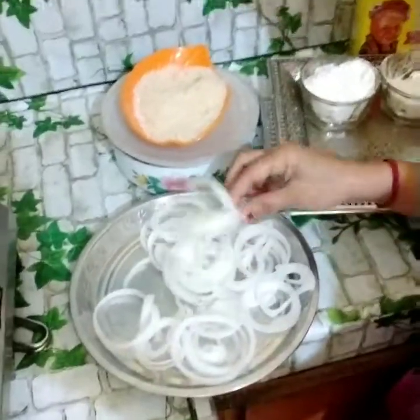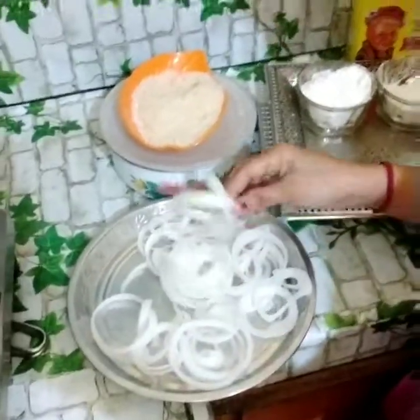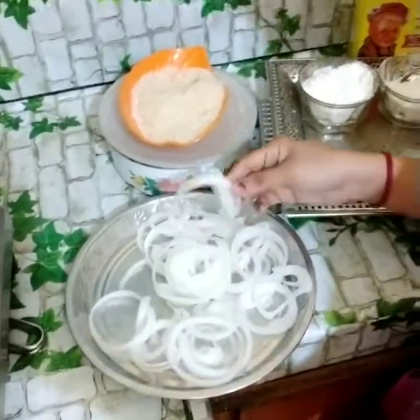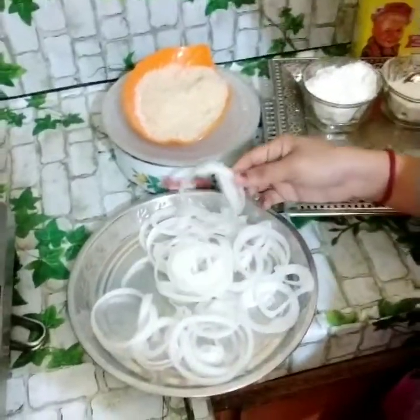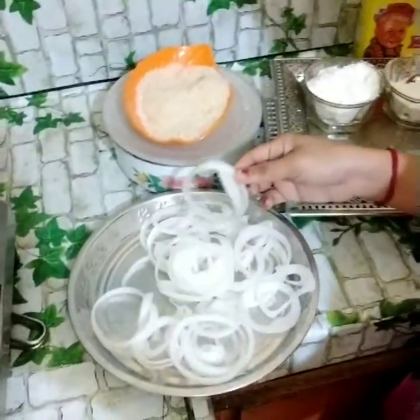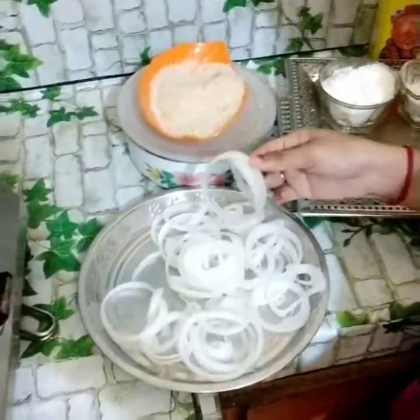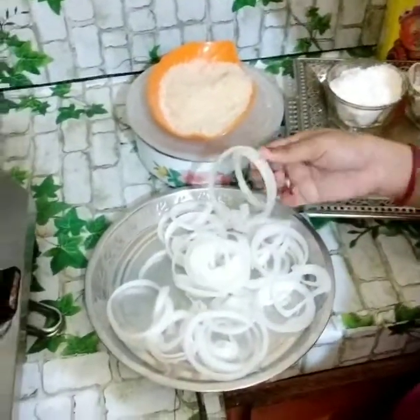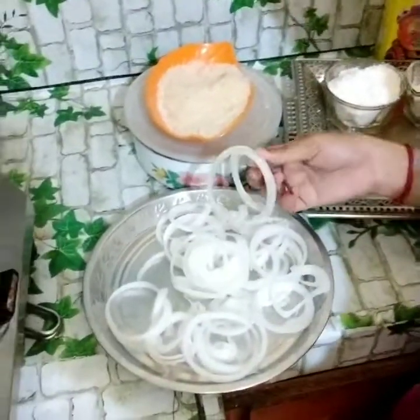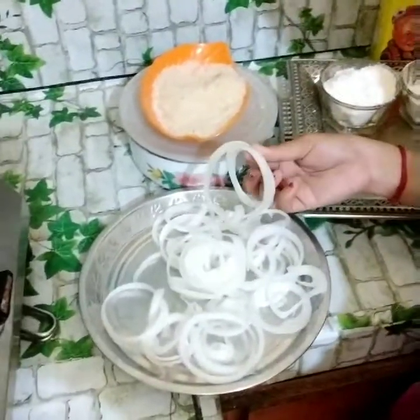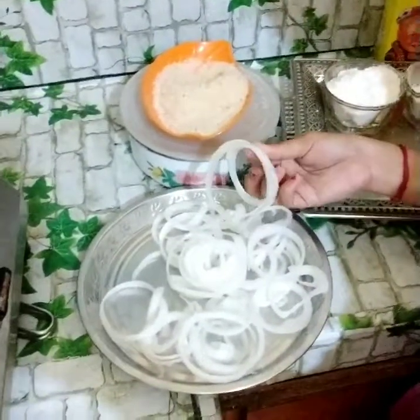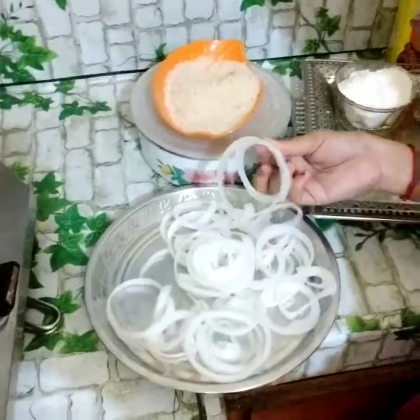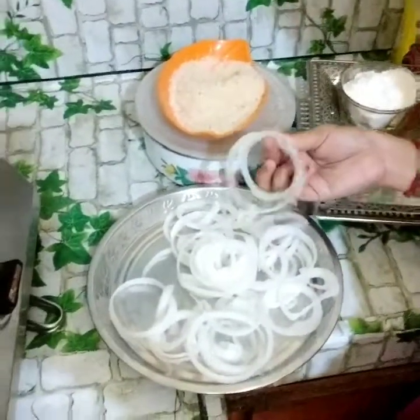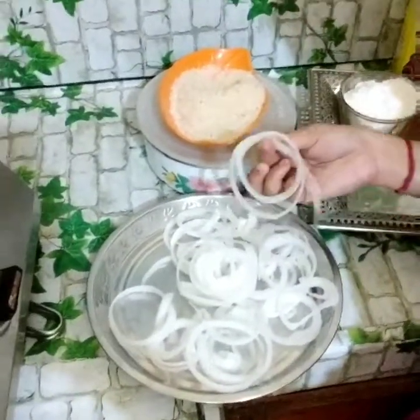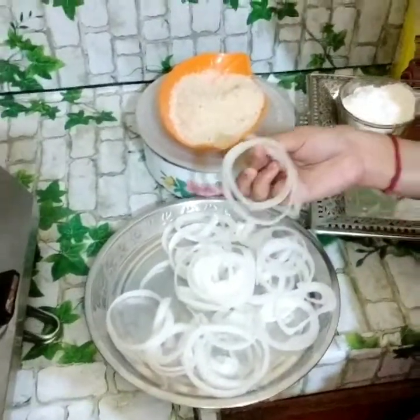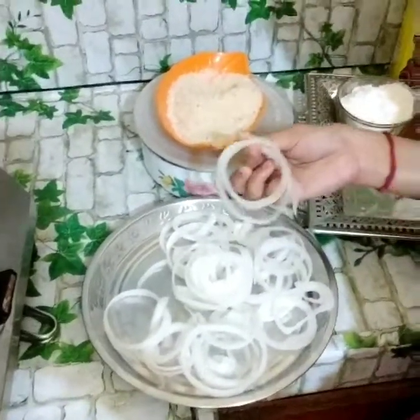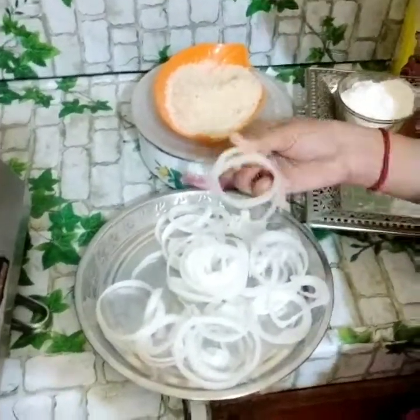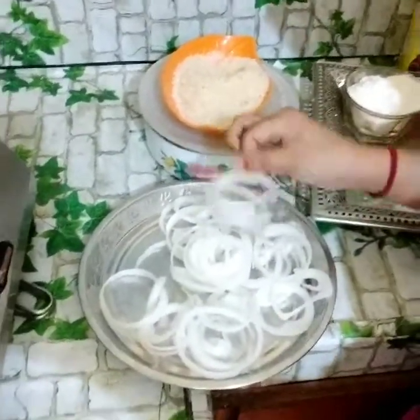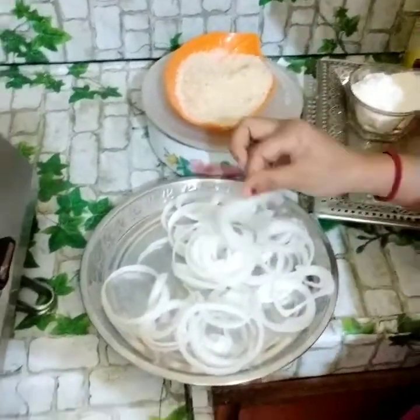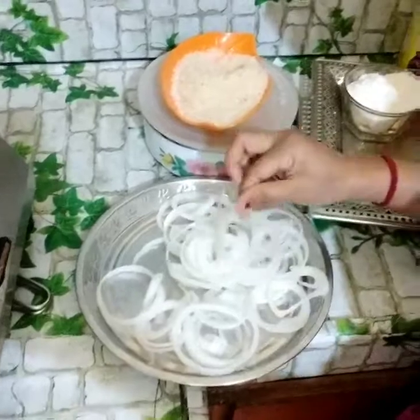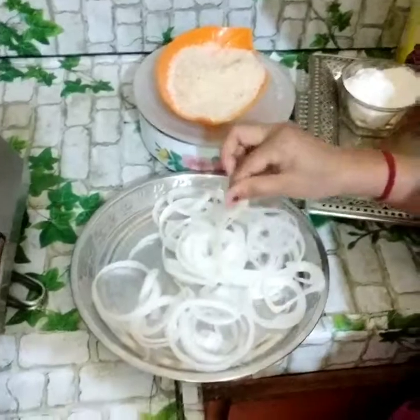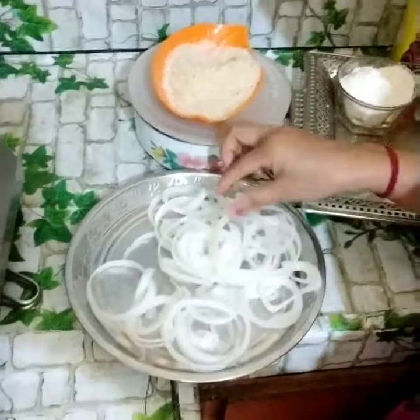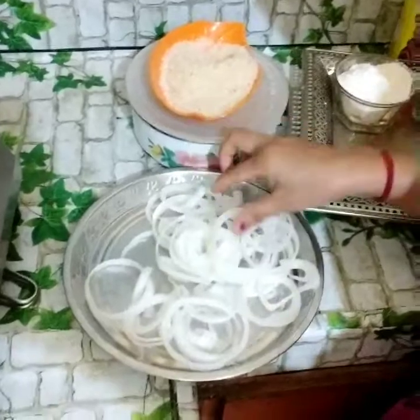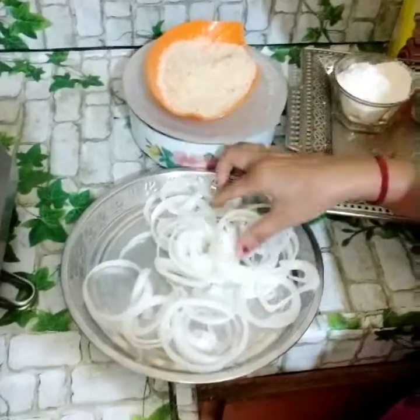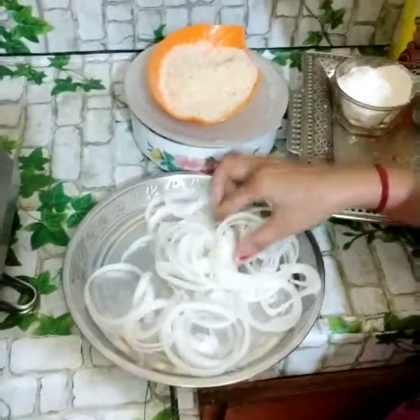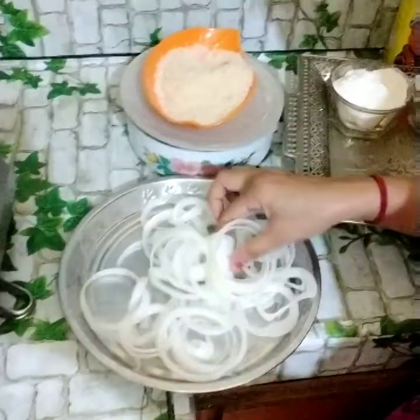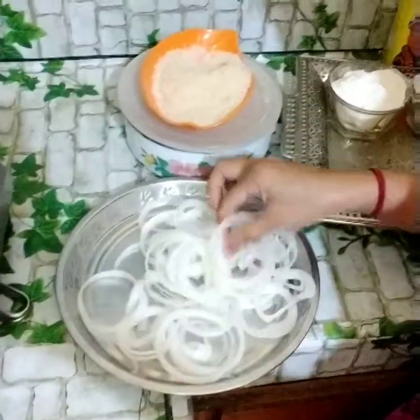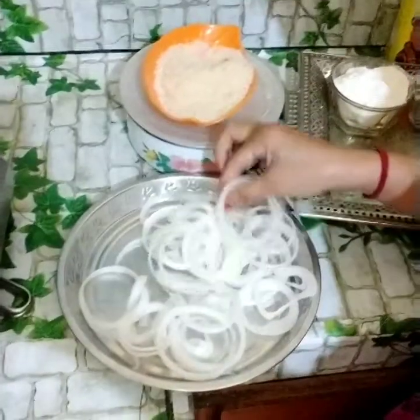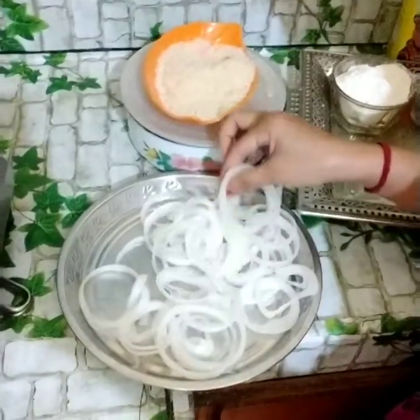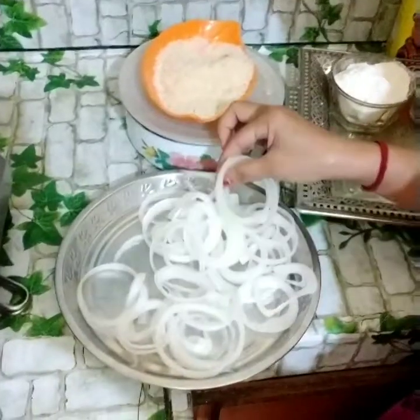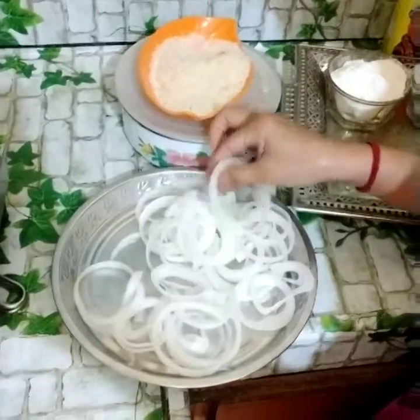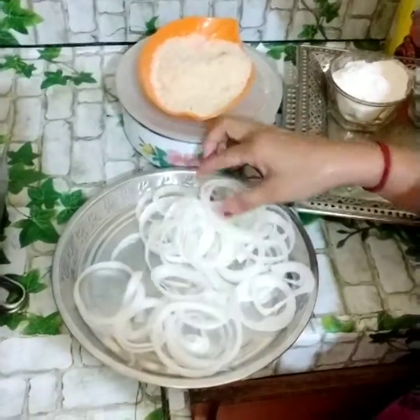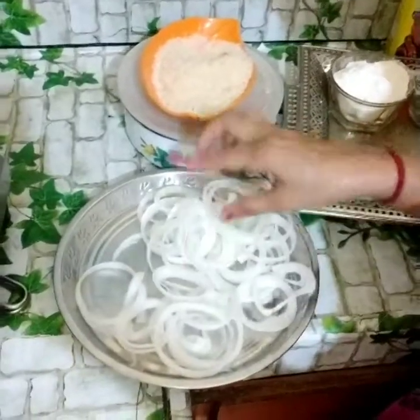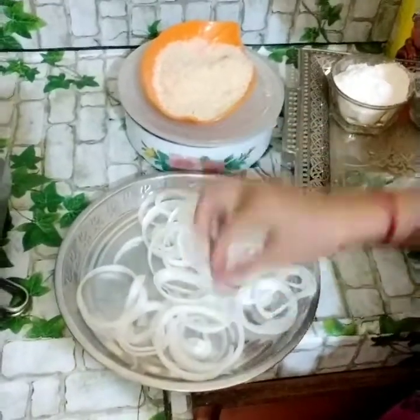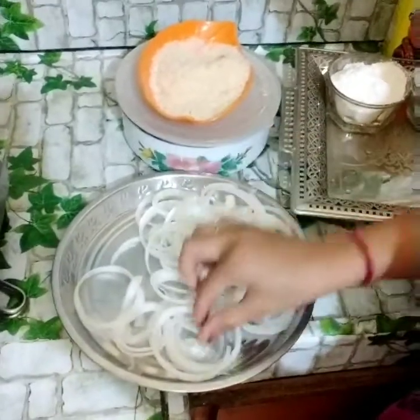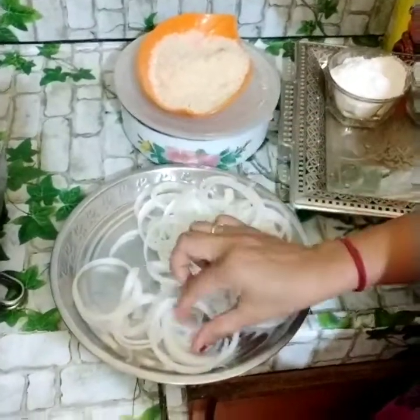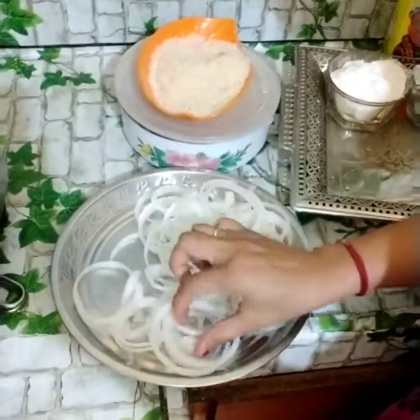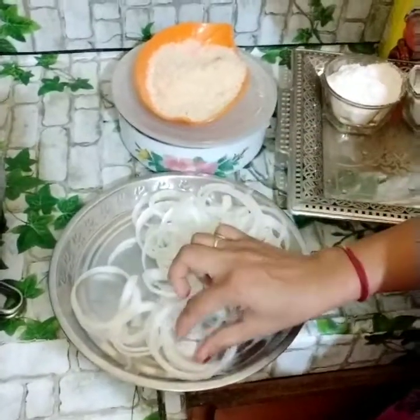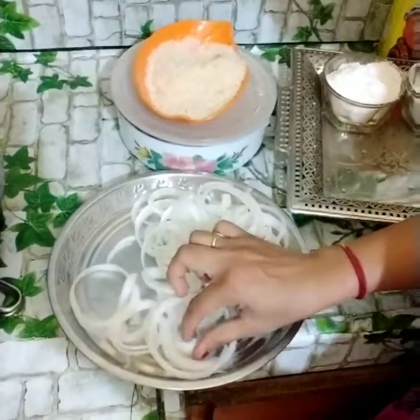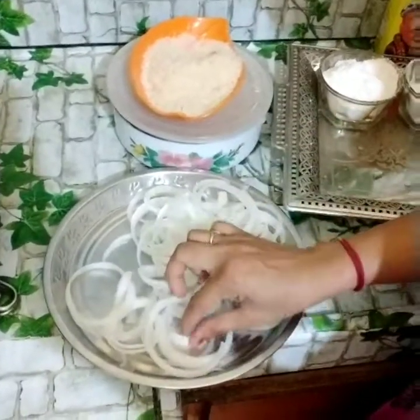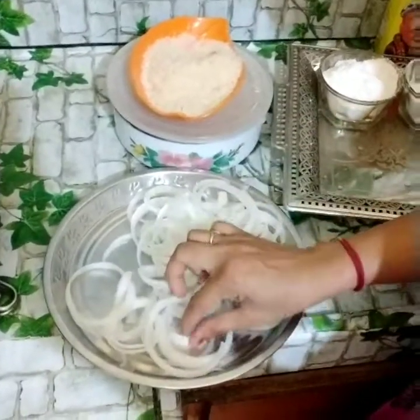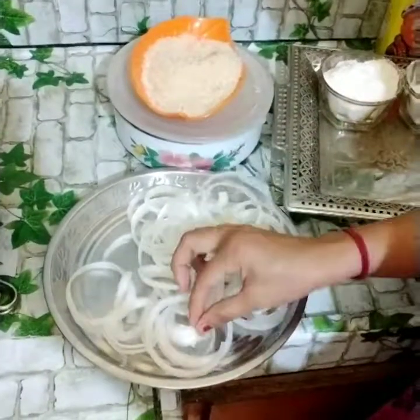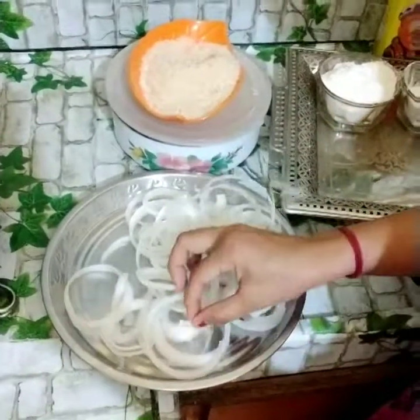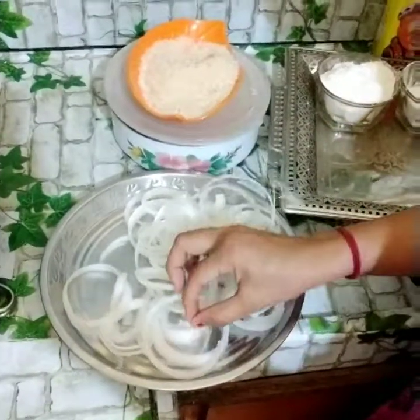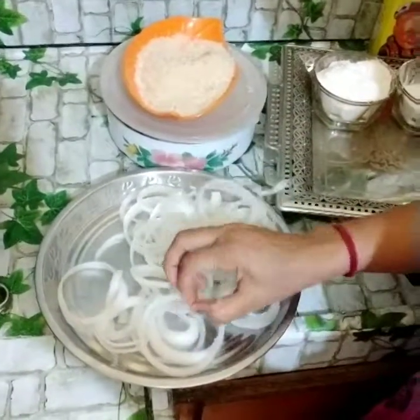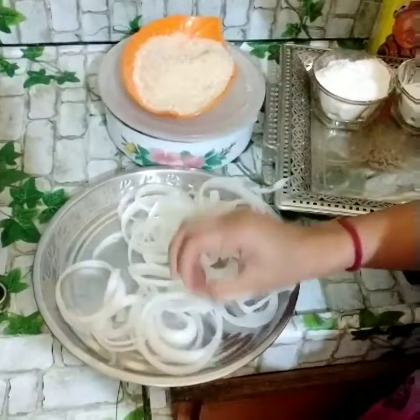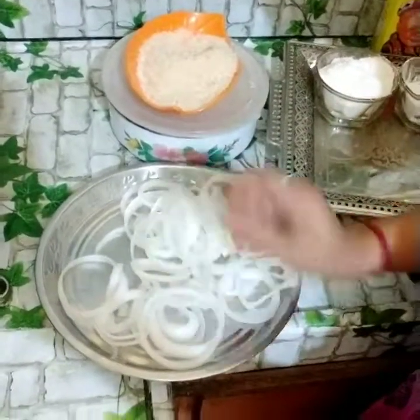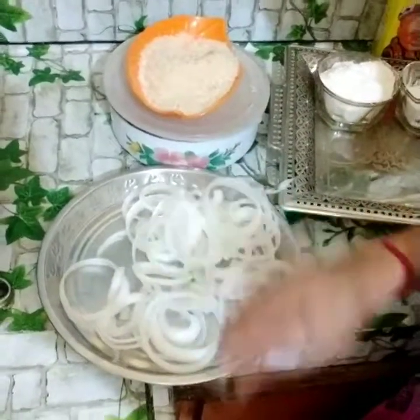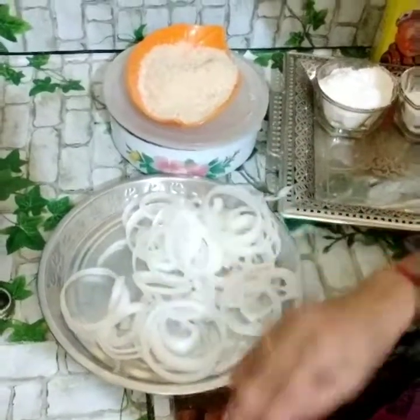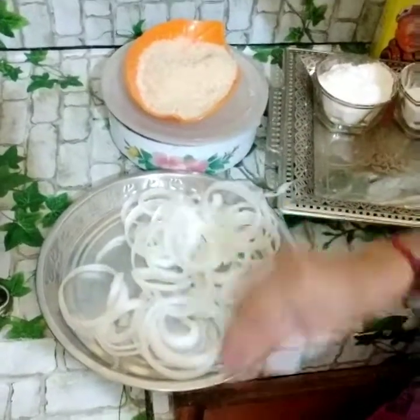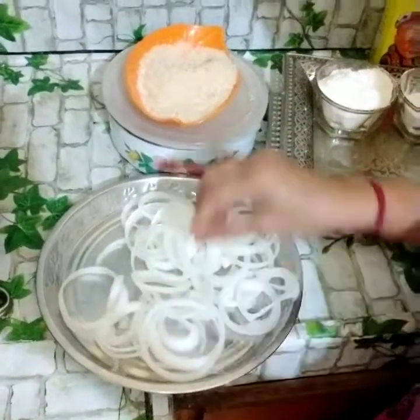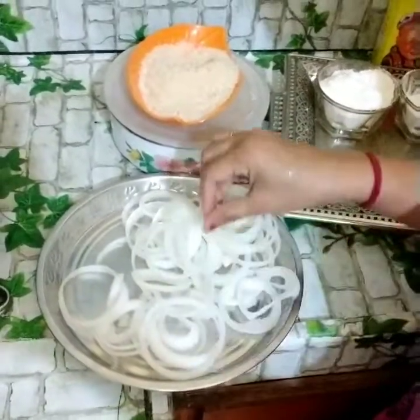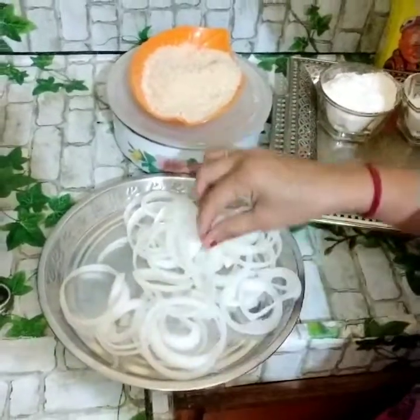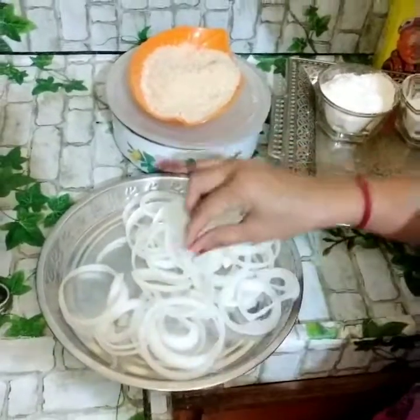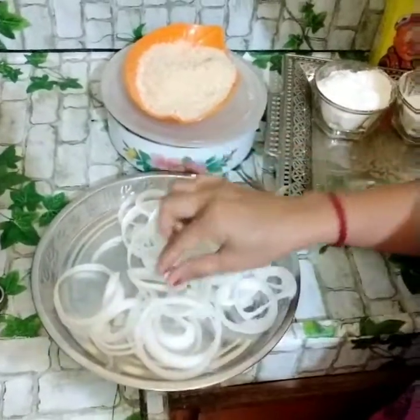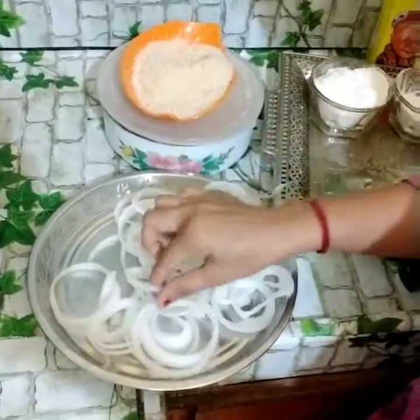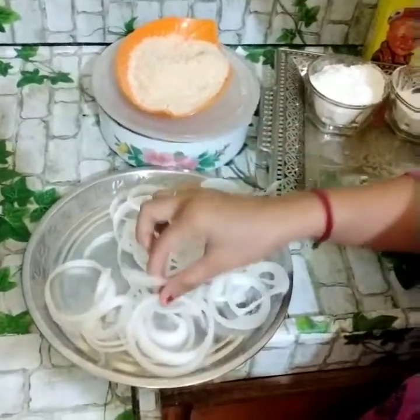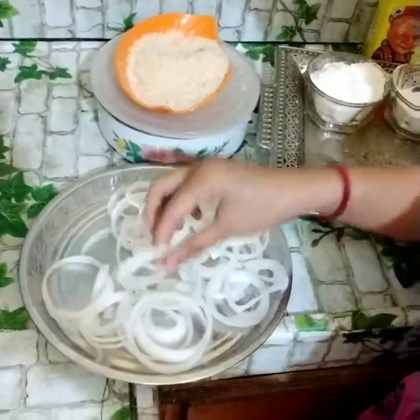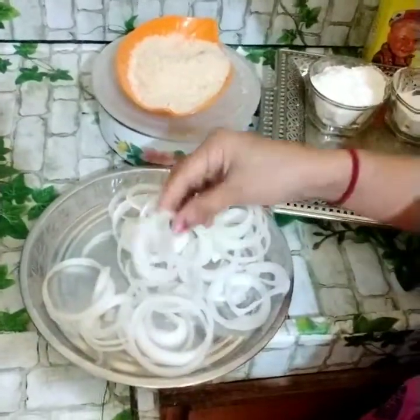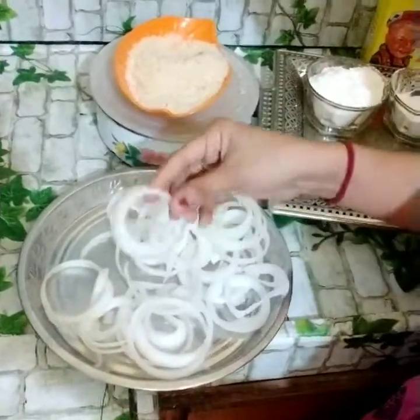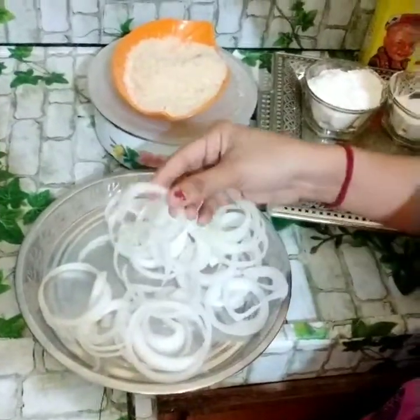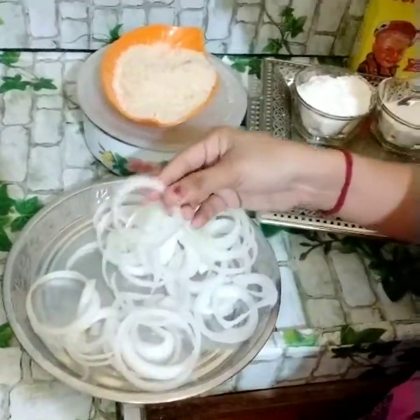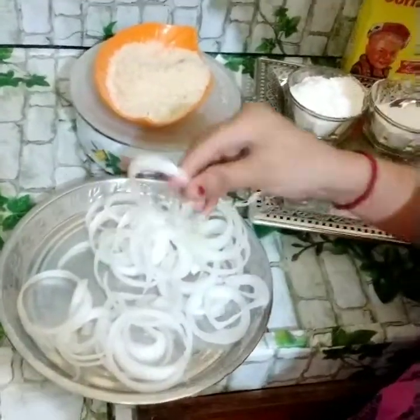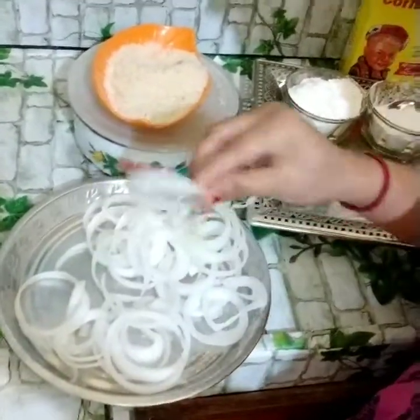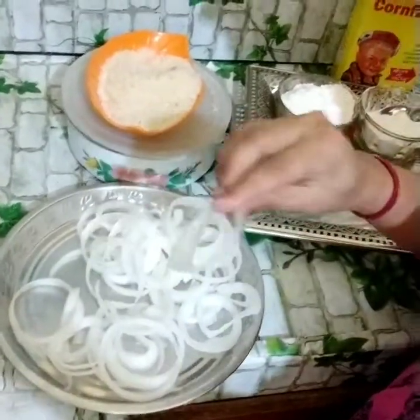Let's make a mix of onions. I will add 2 onions of a big size and cut them into round shapes.